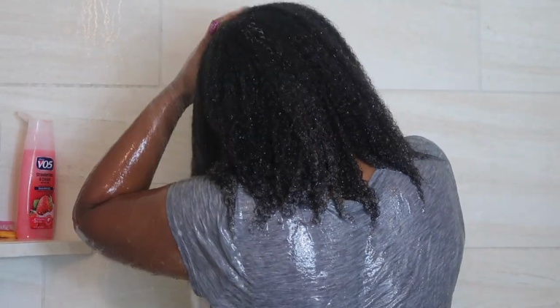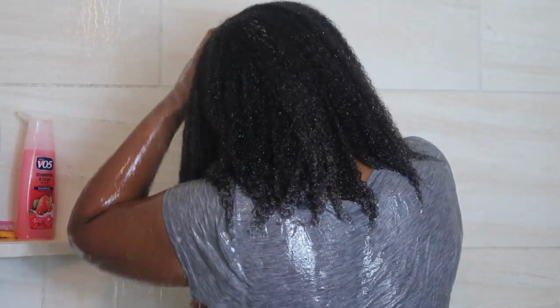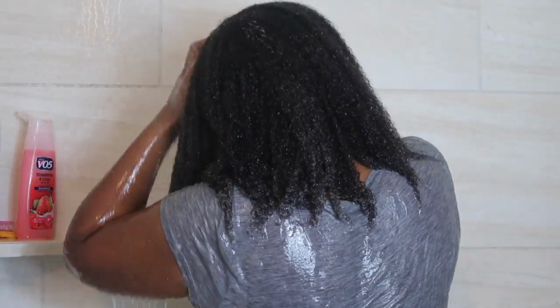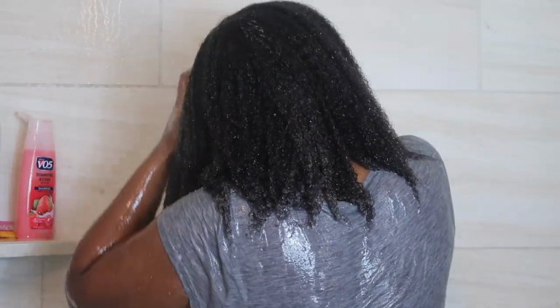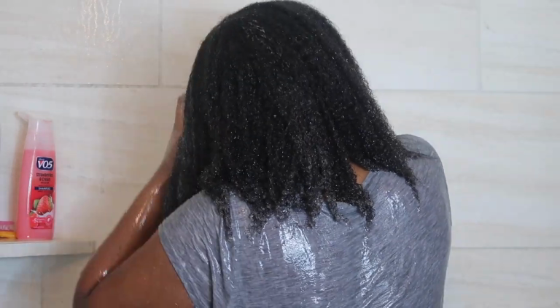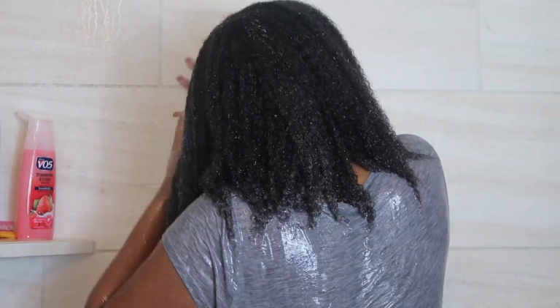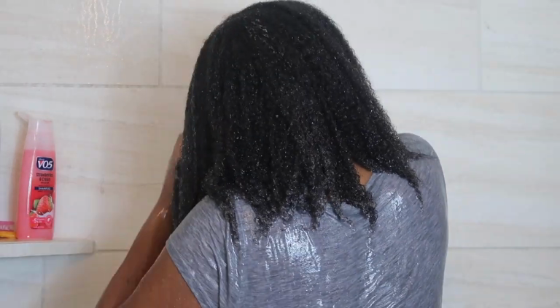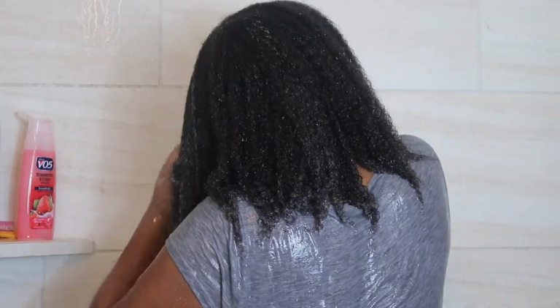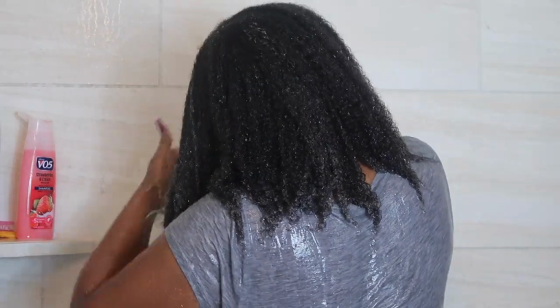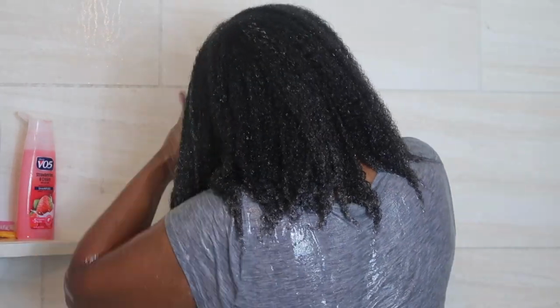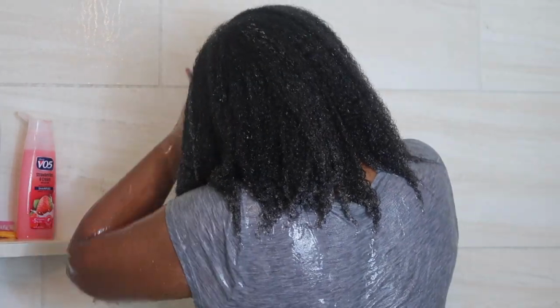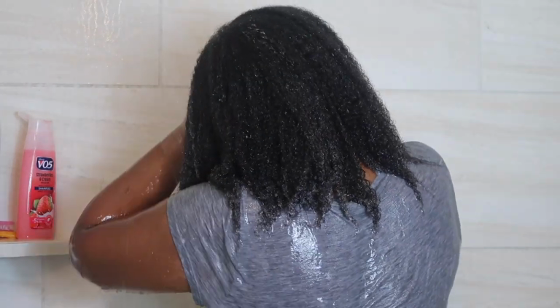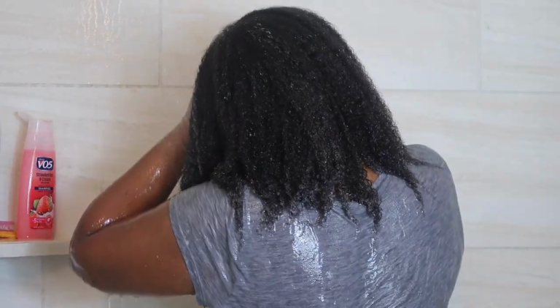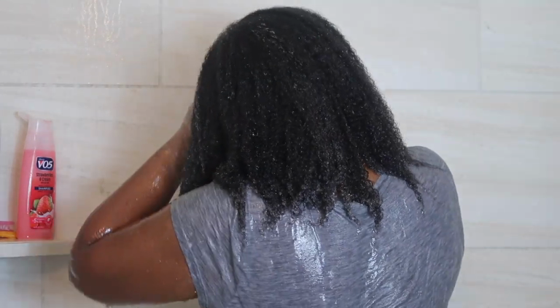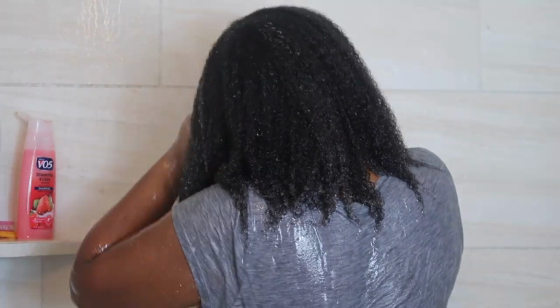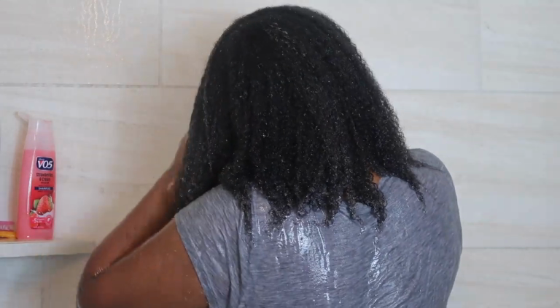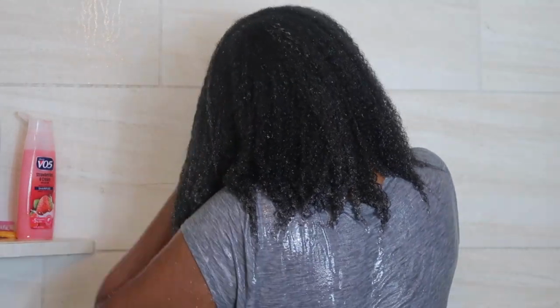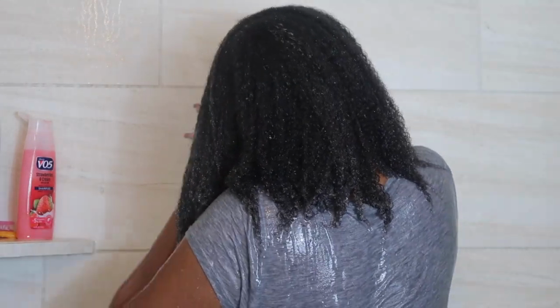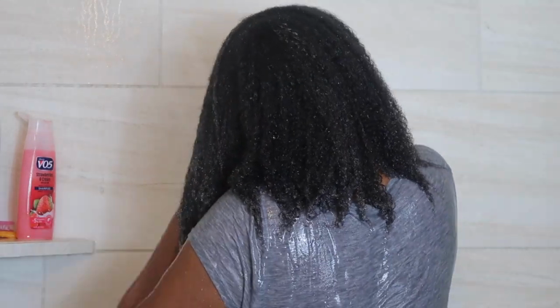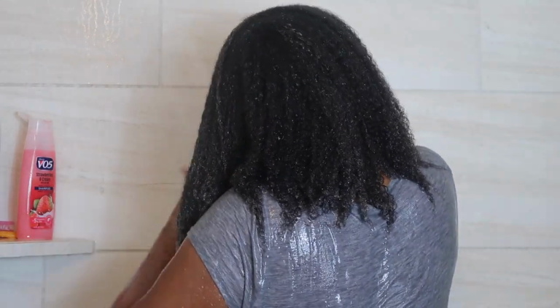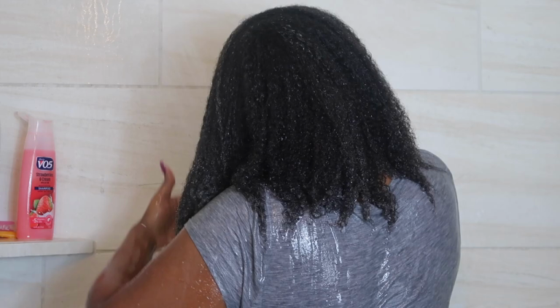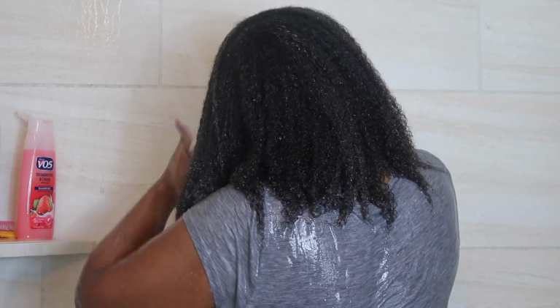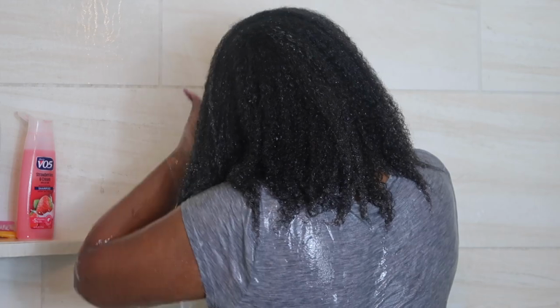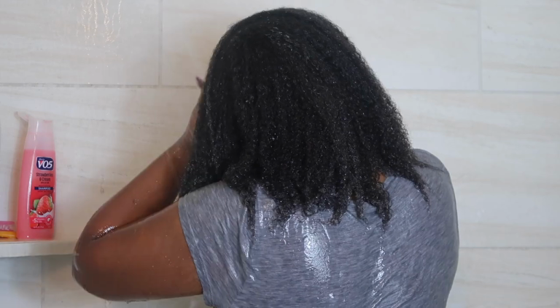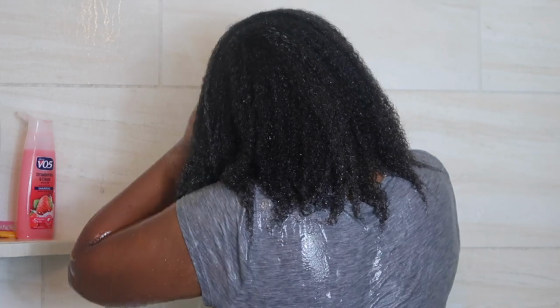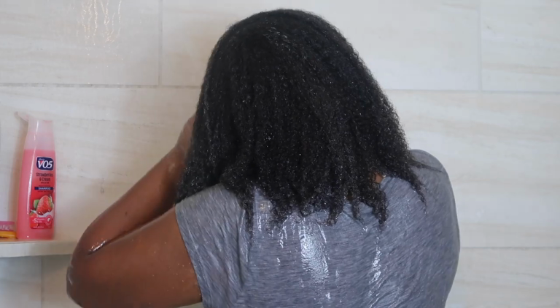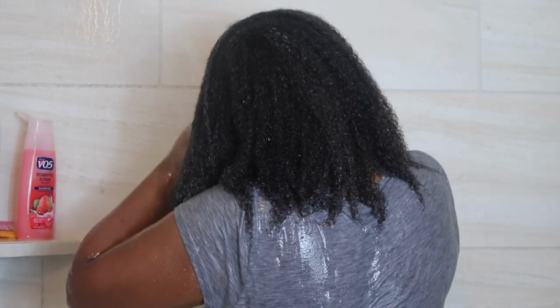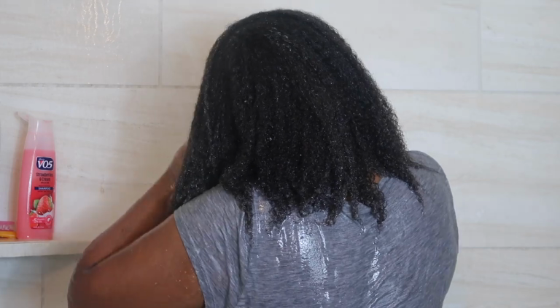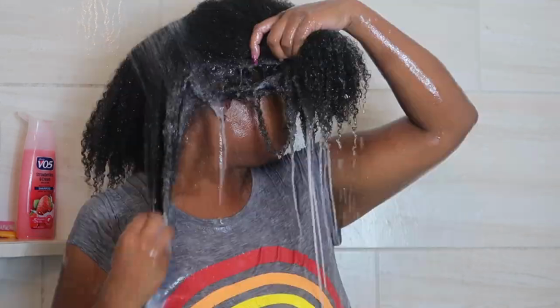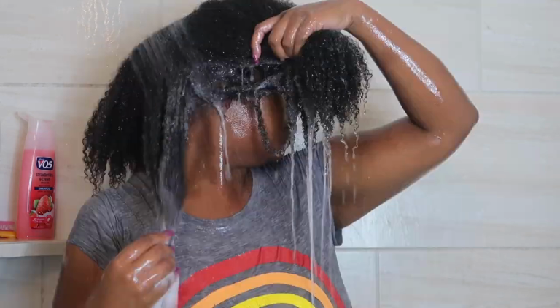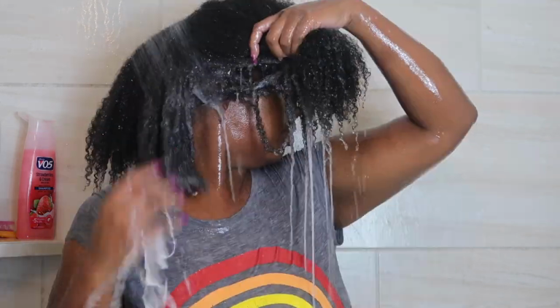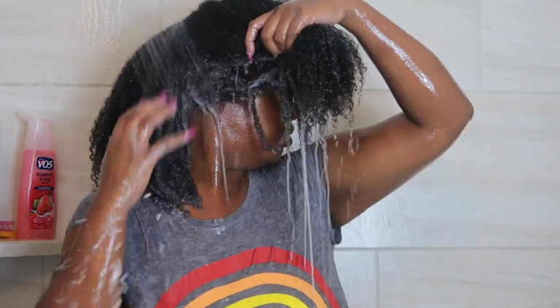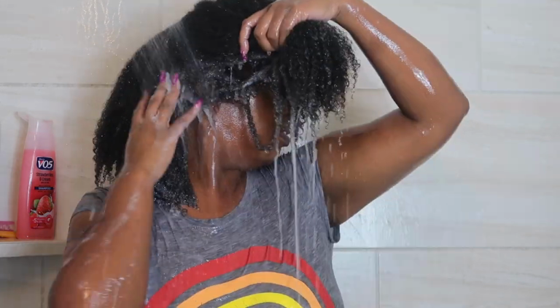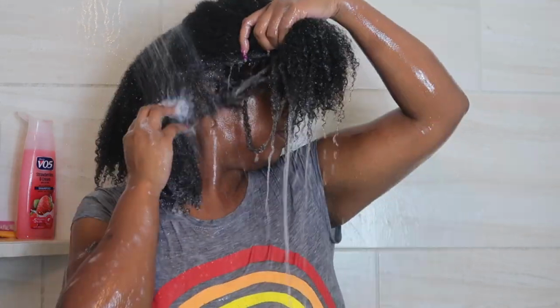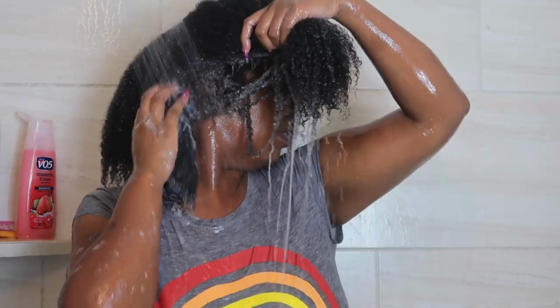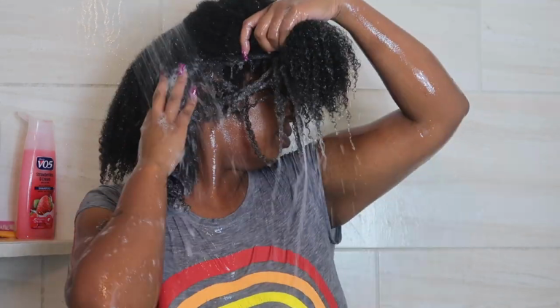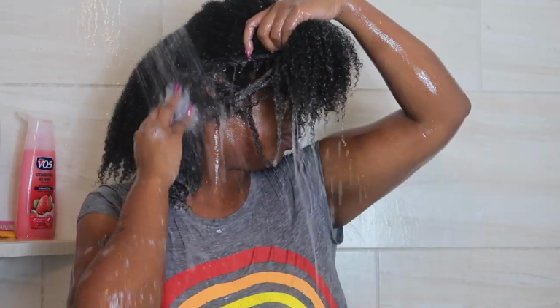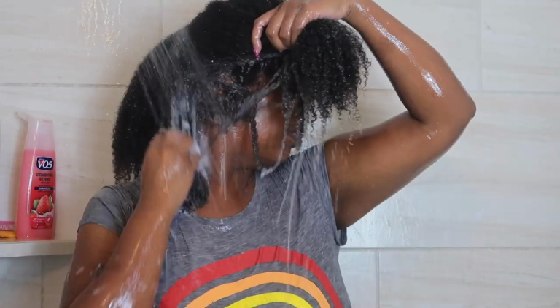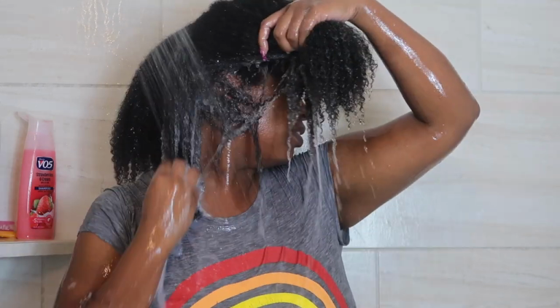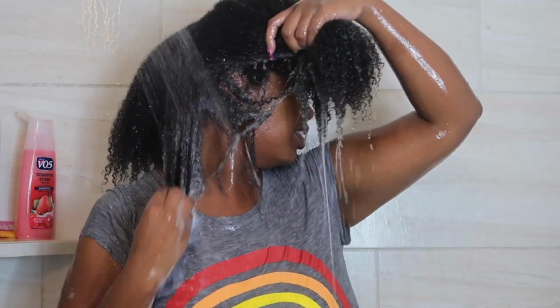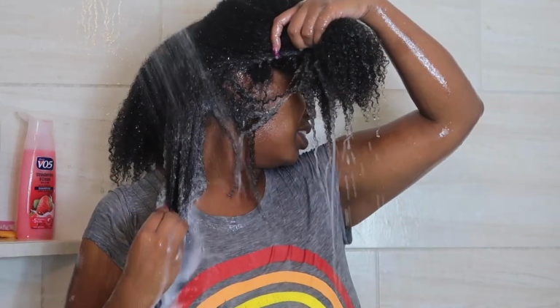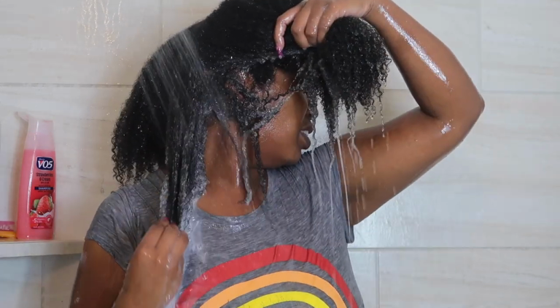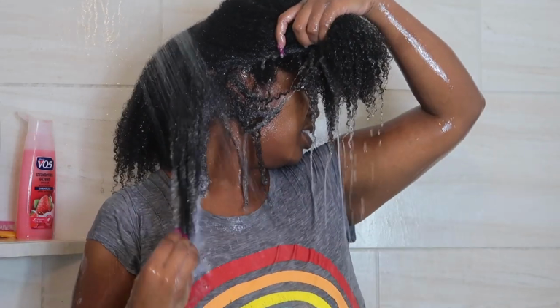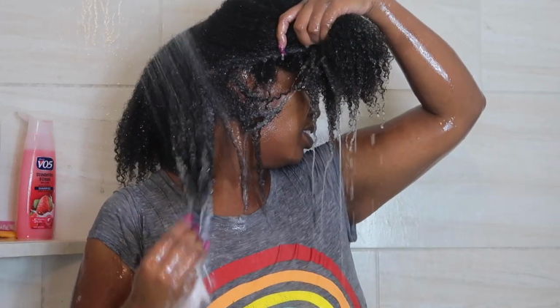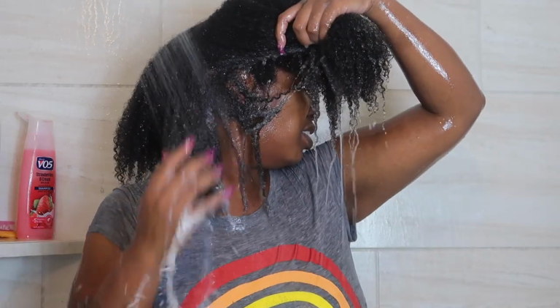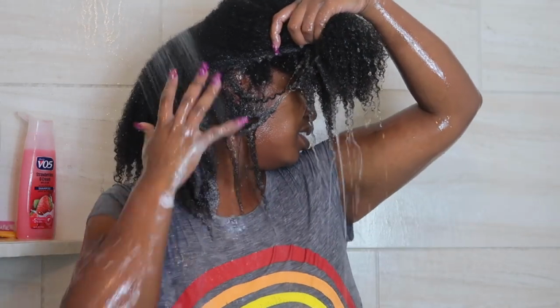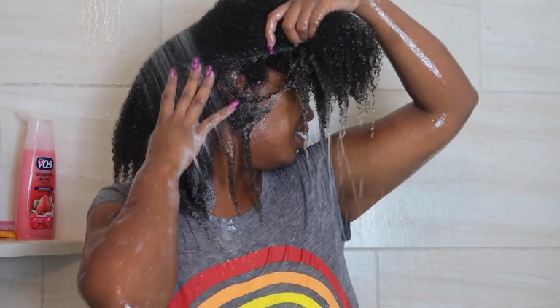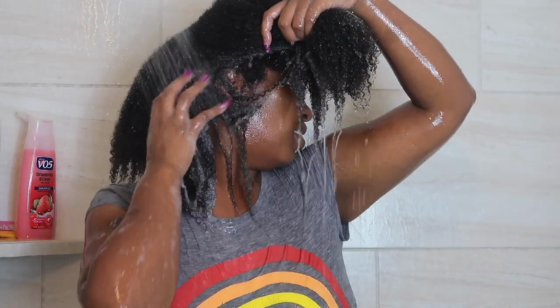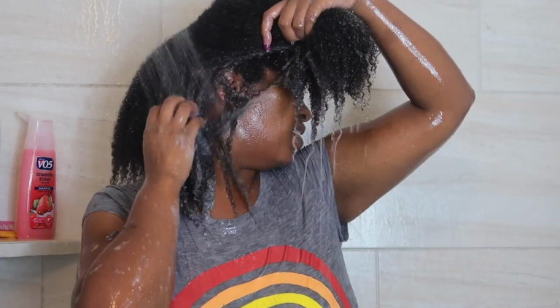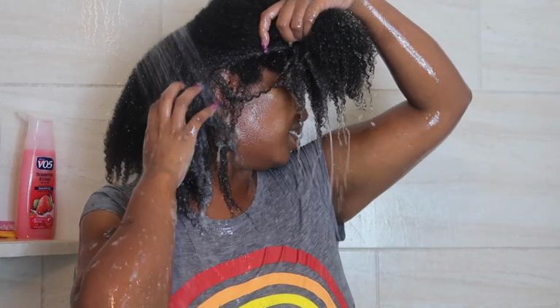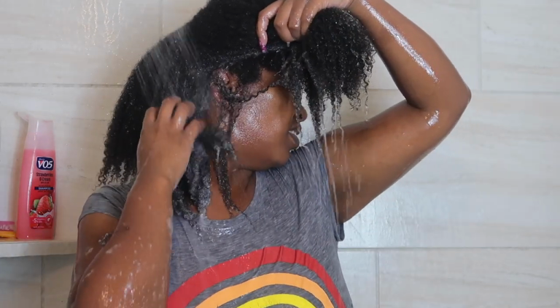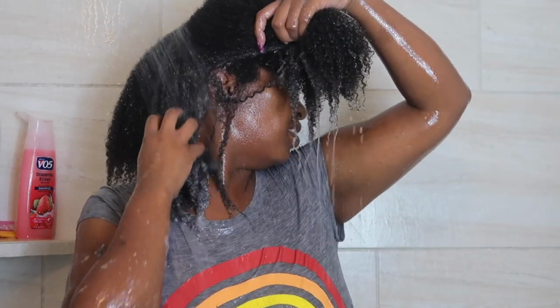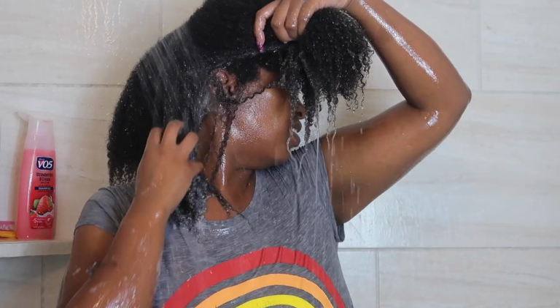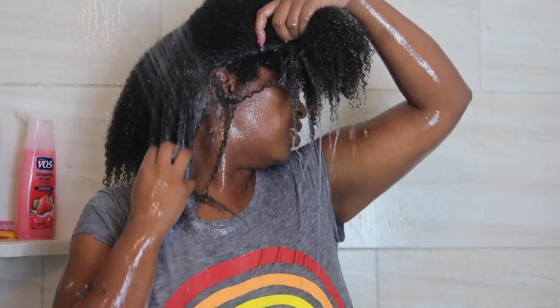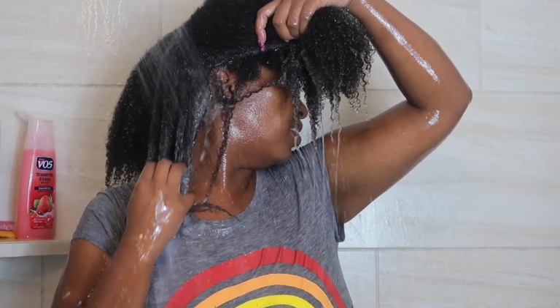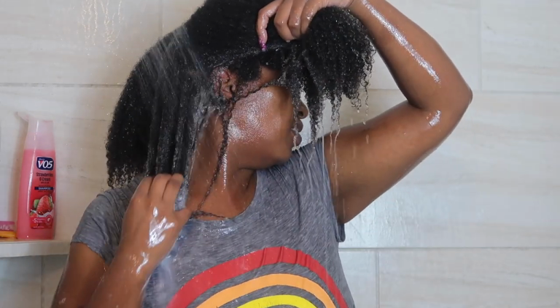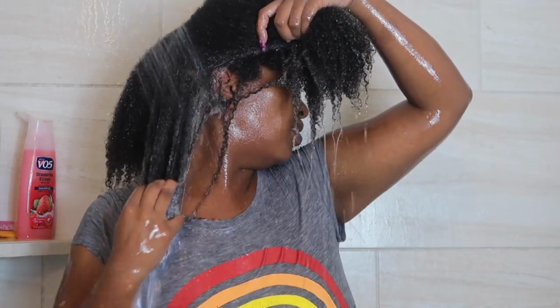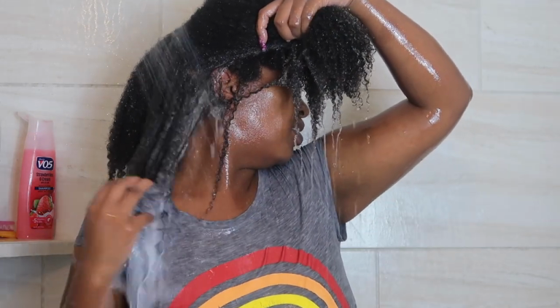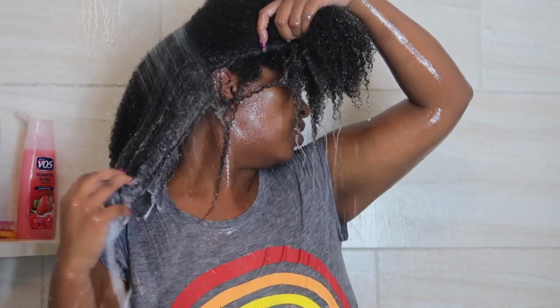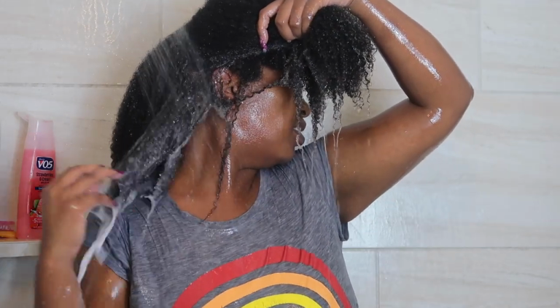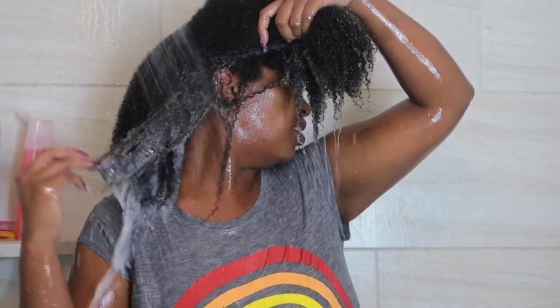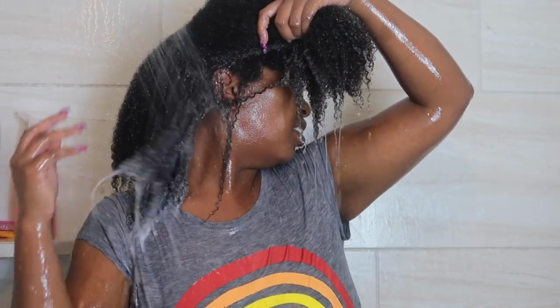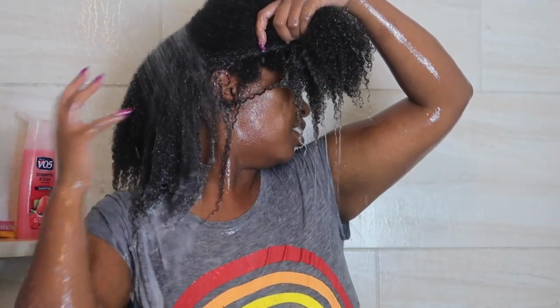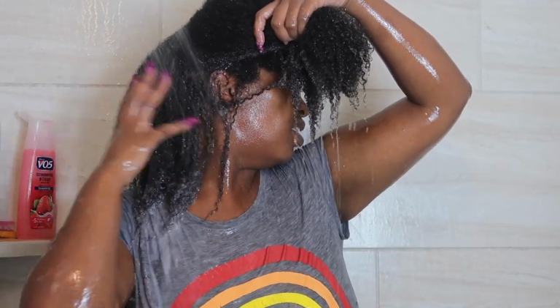Just for the purpose of this video, I wanted to use a rinse-out conditioner before applying my deep conditioner.